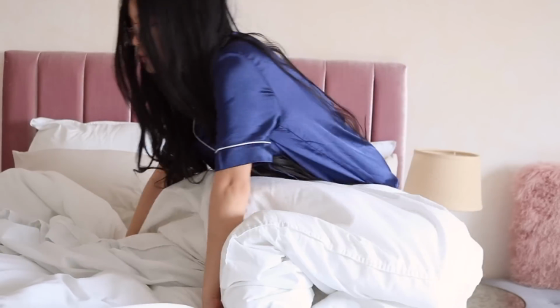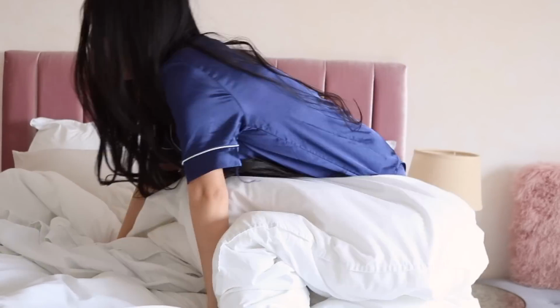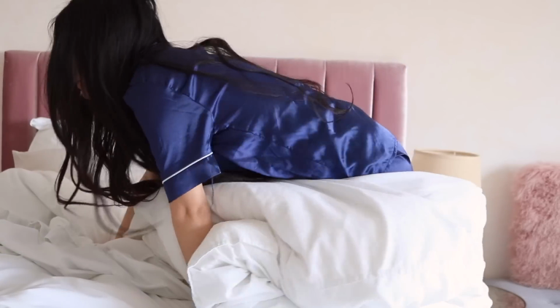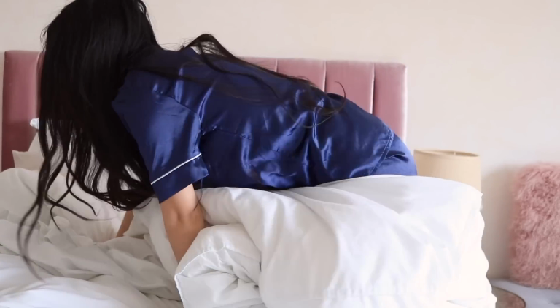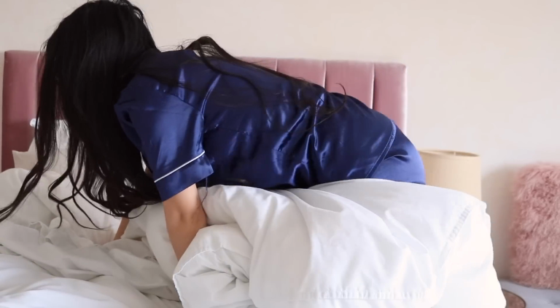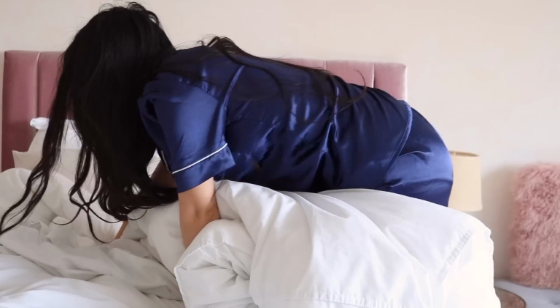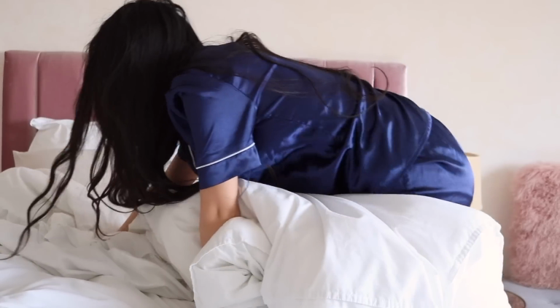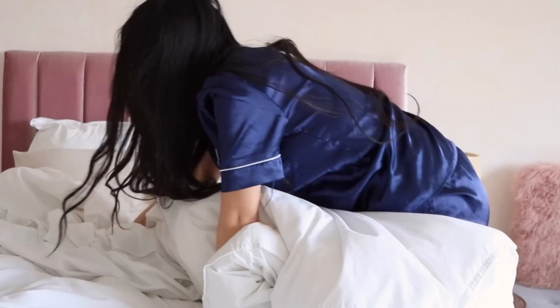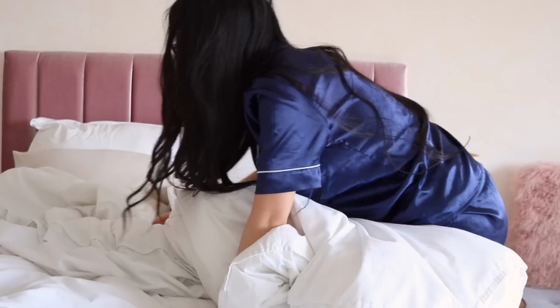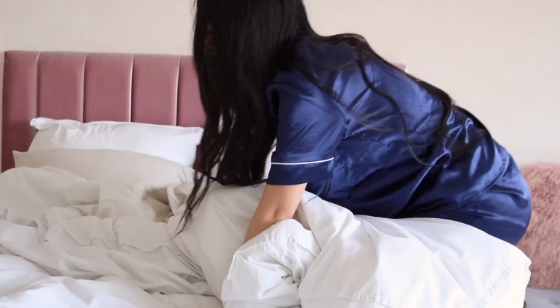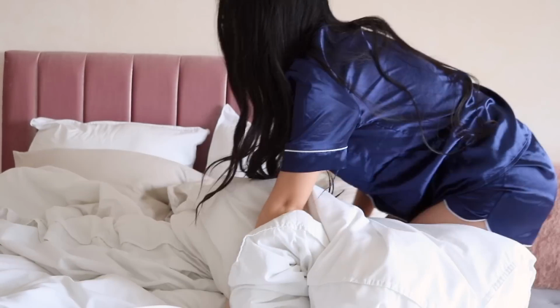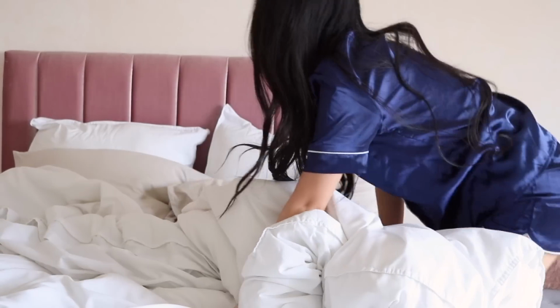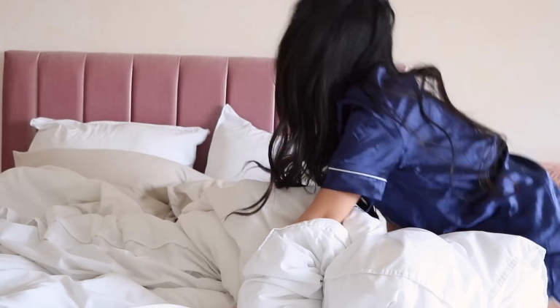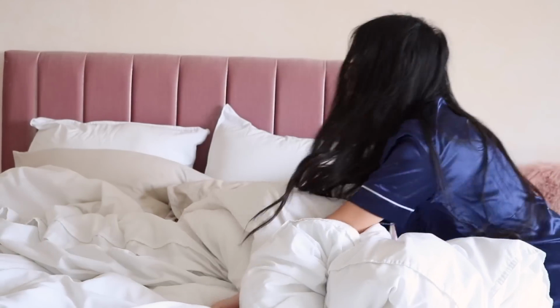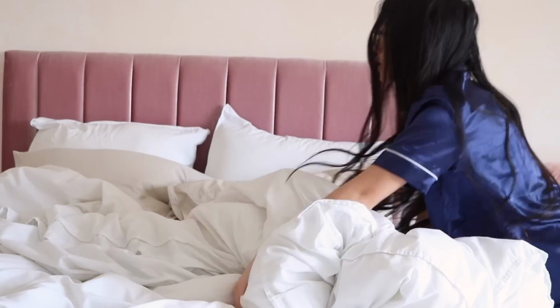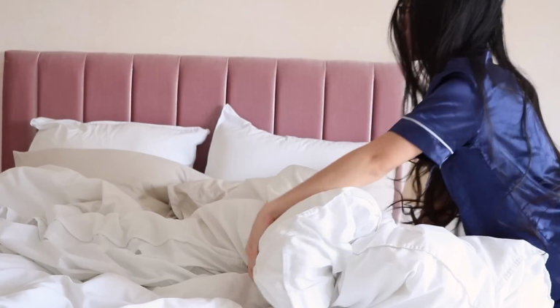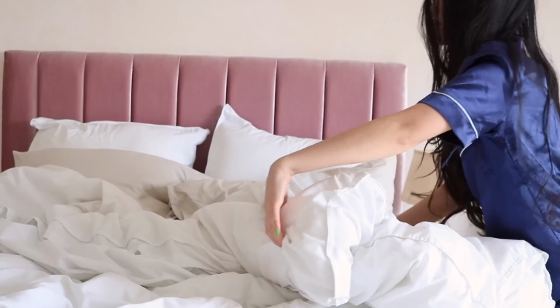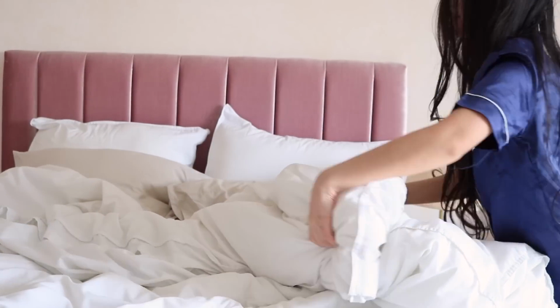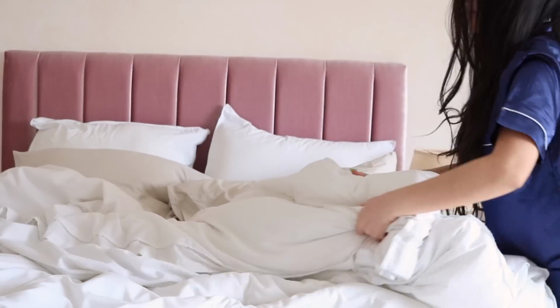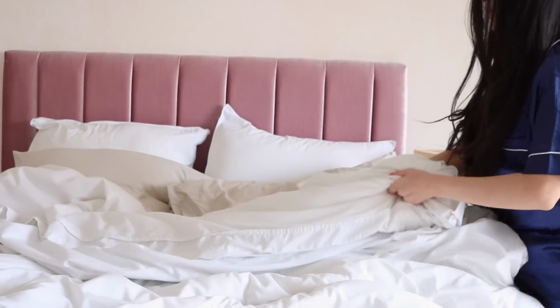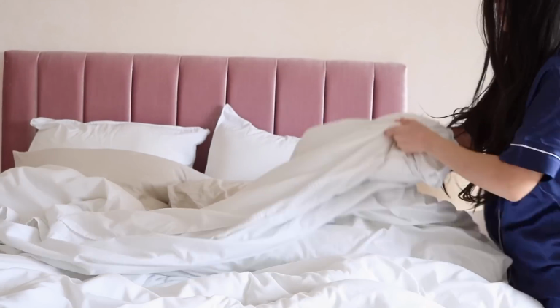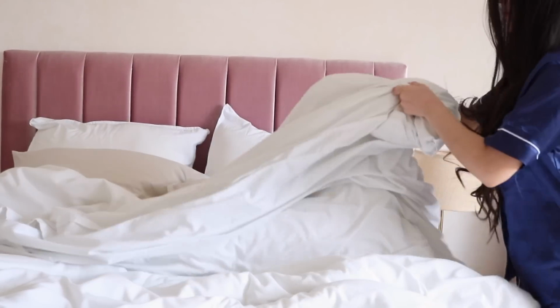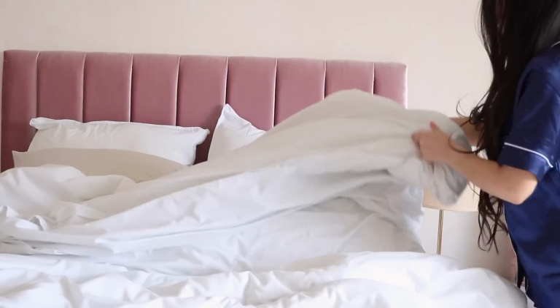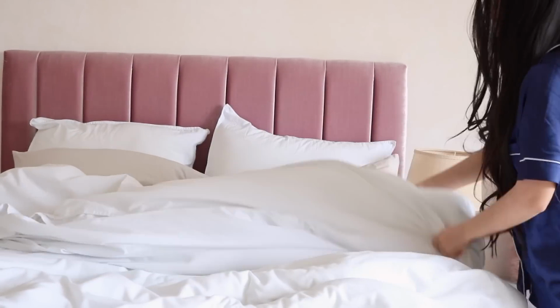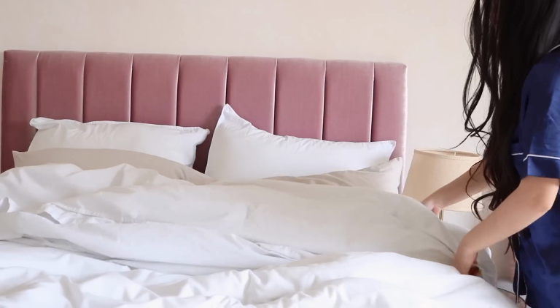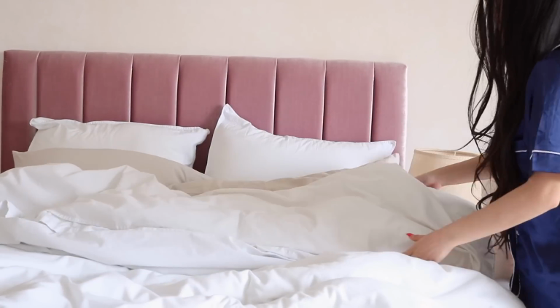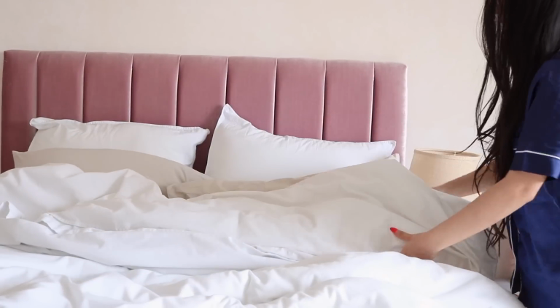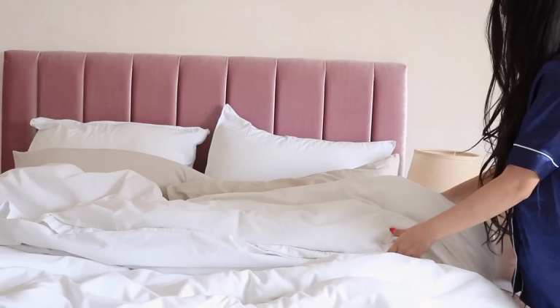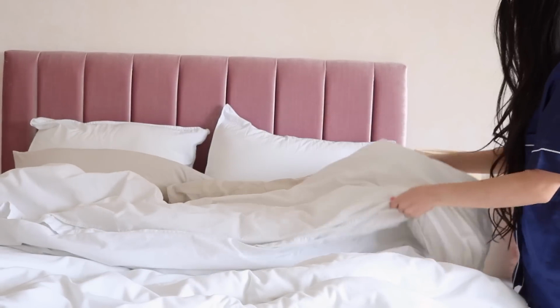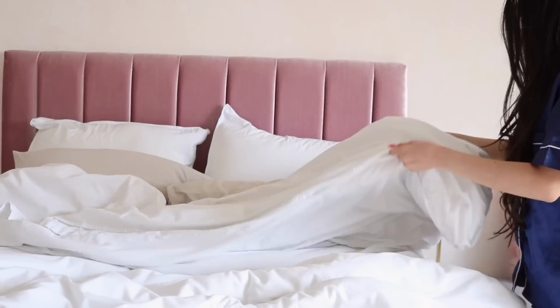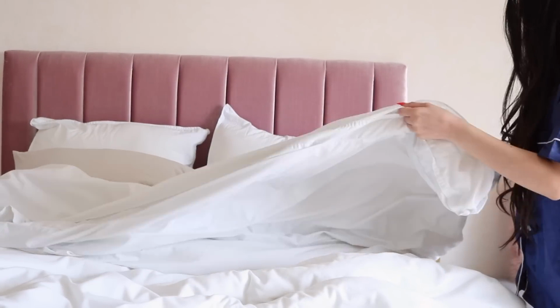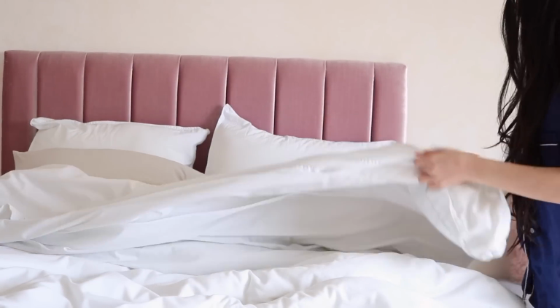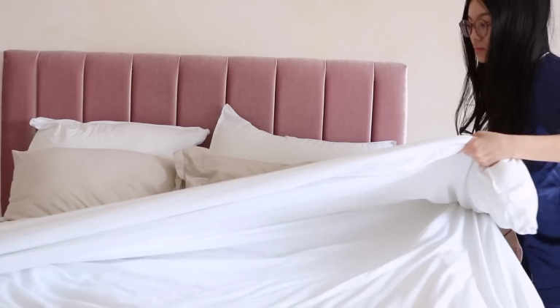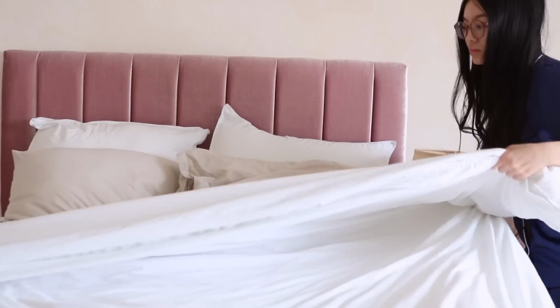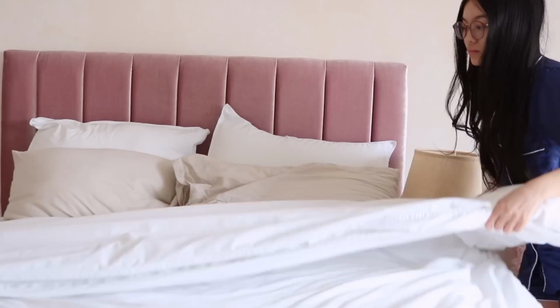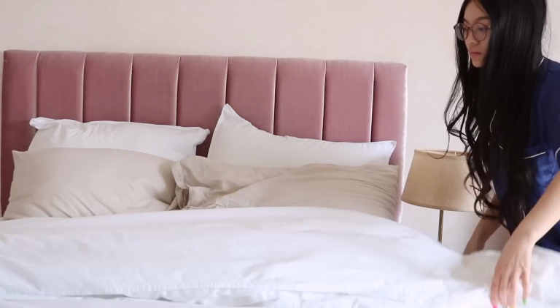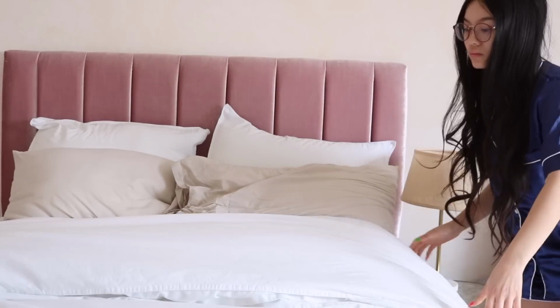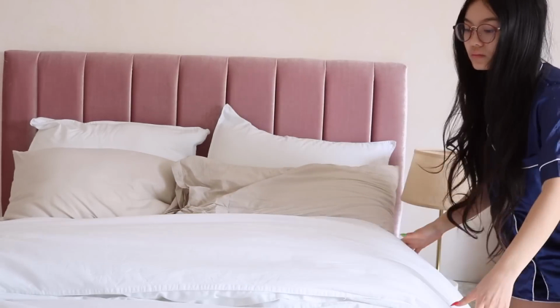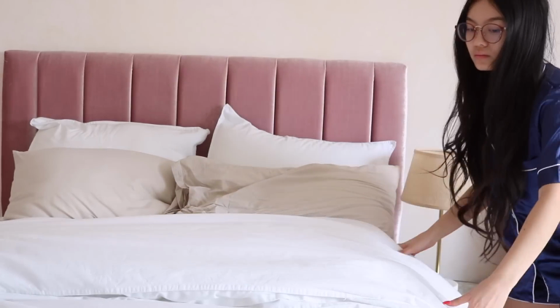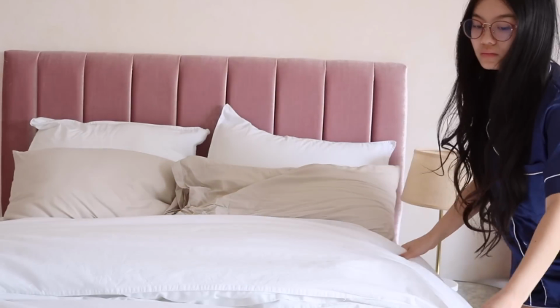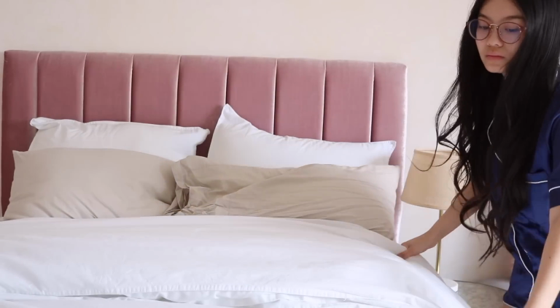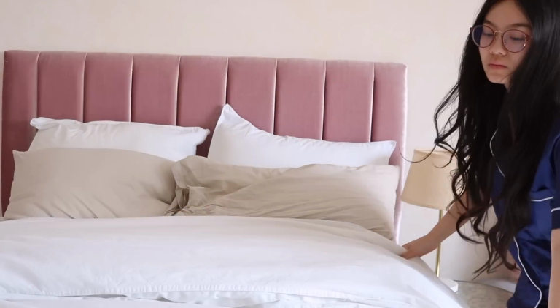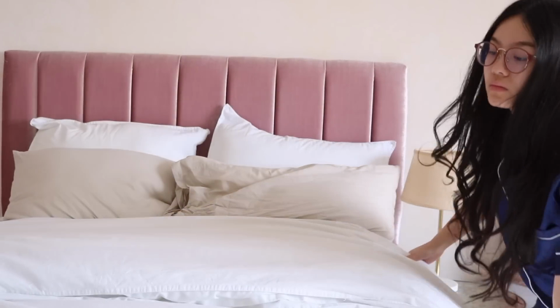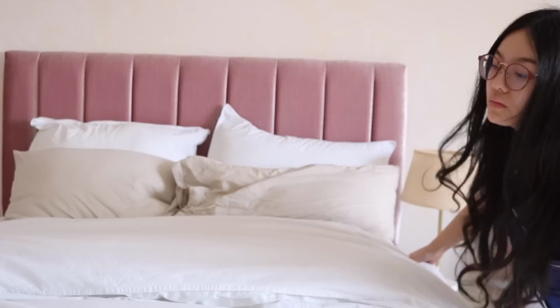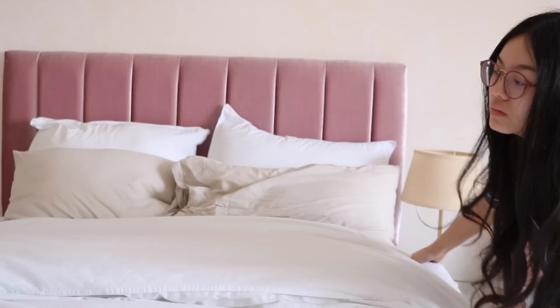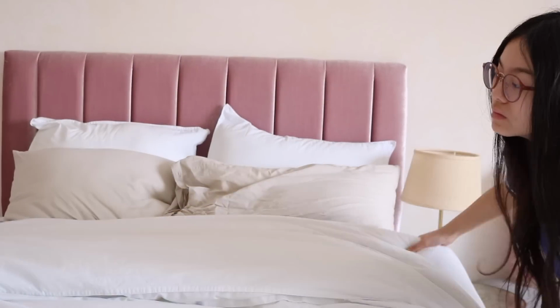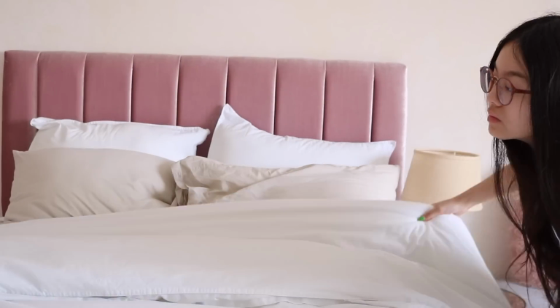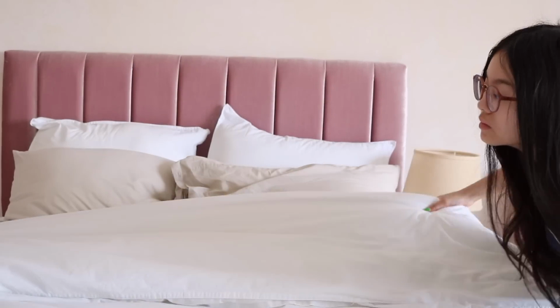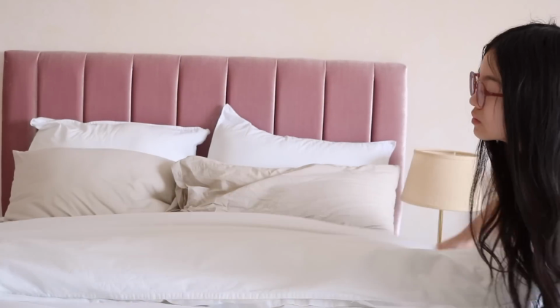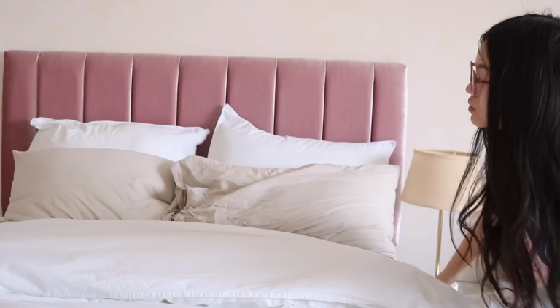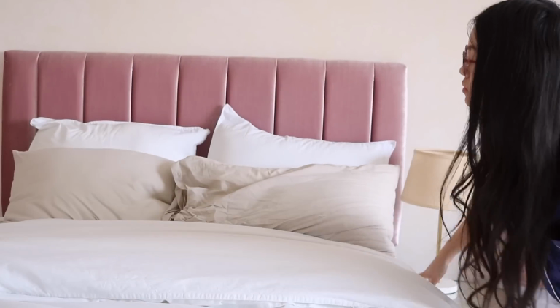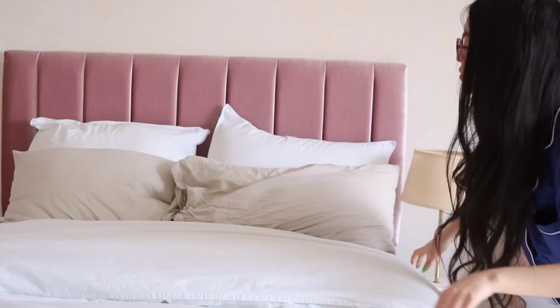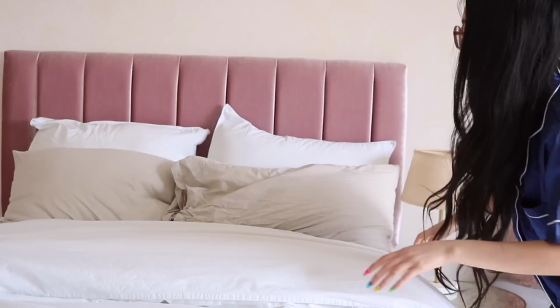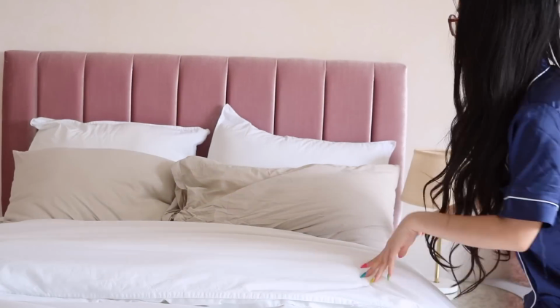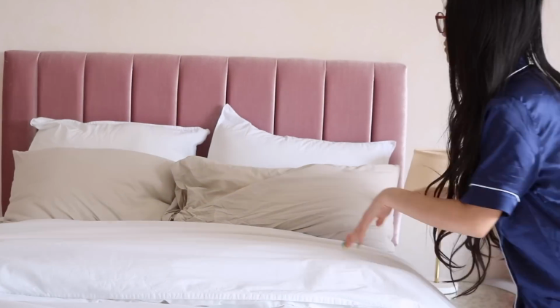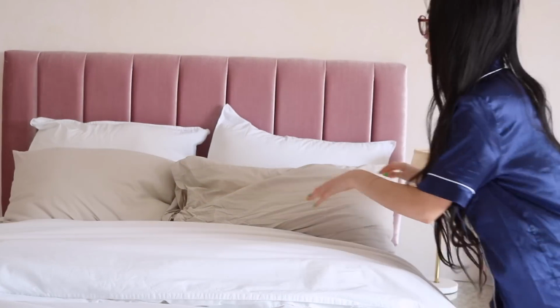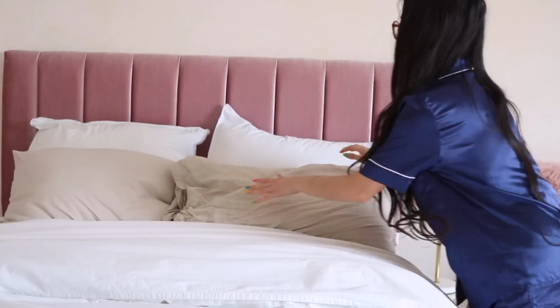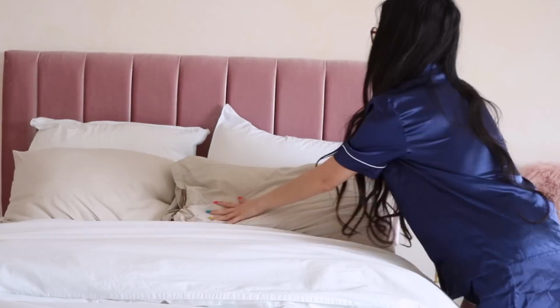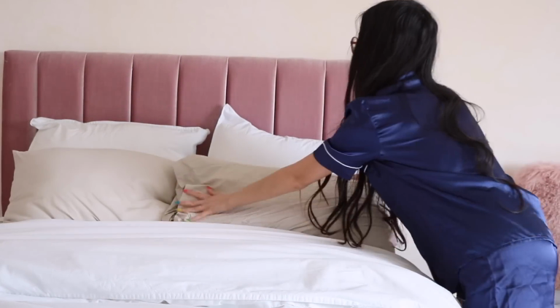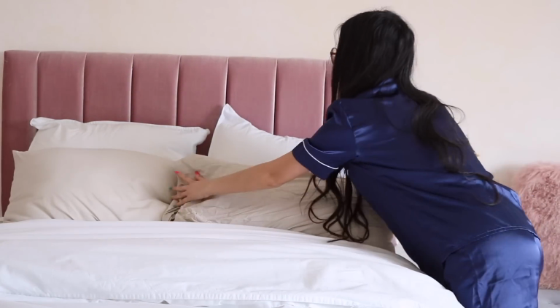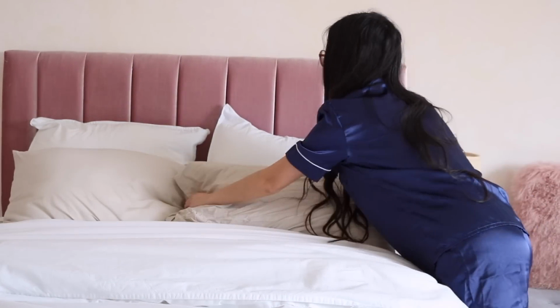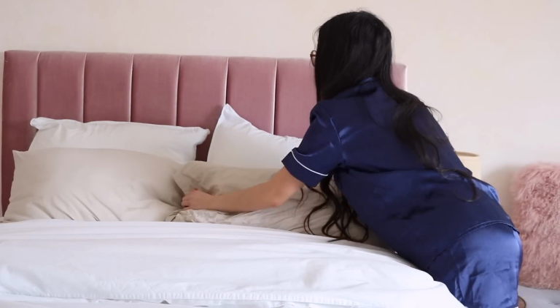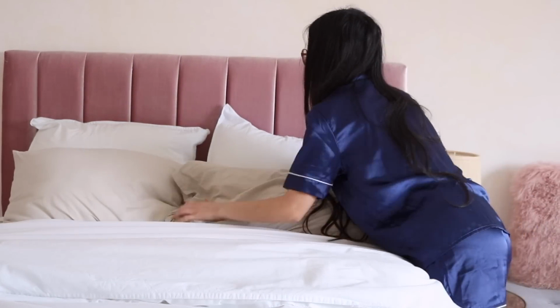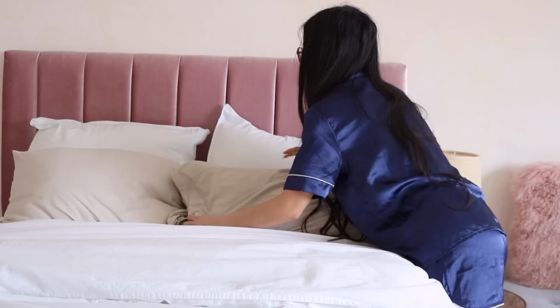Good morning and welcome to my morning routine! I typically wake up around 8am, use my phone for a little bit, and then actually get out of bed.